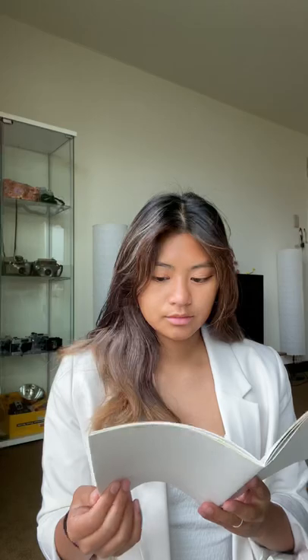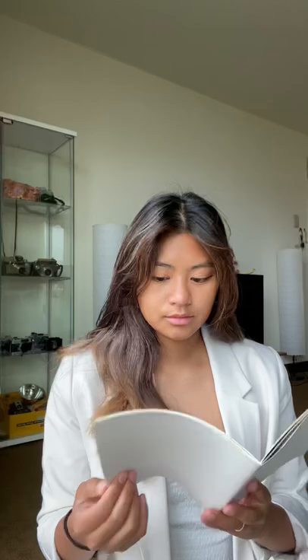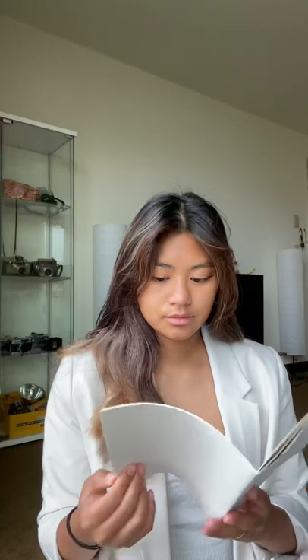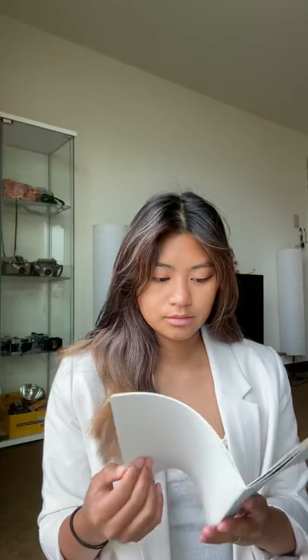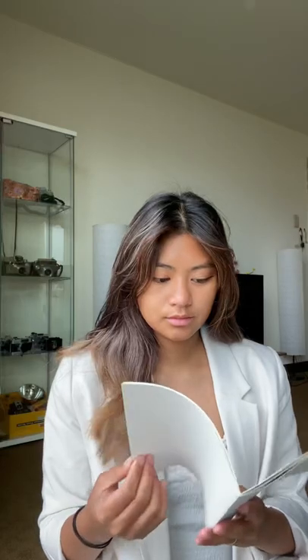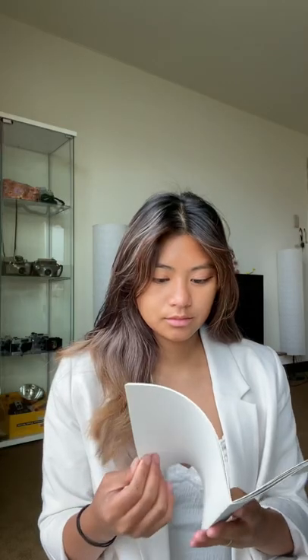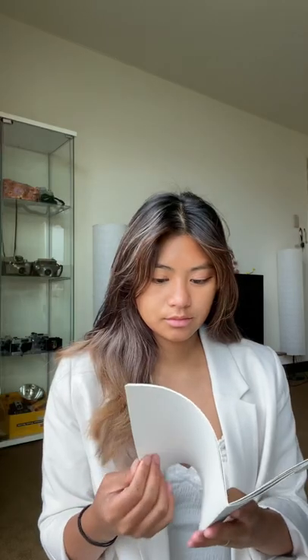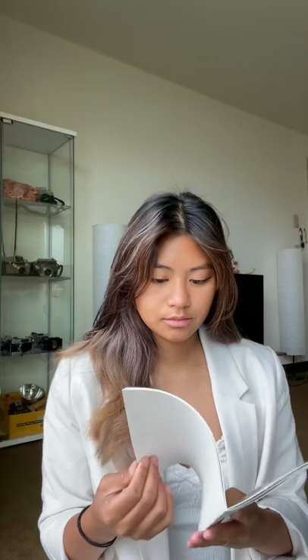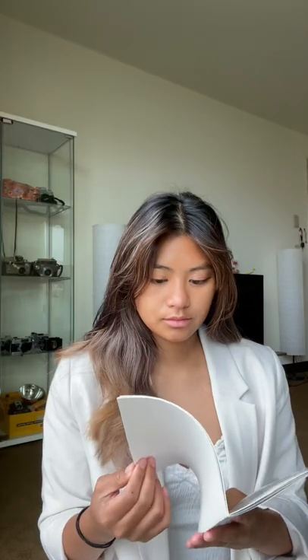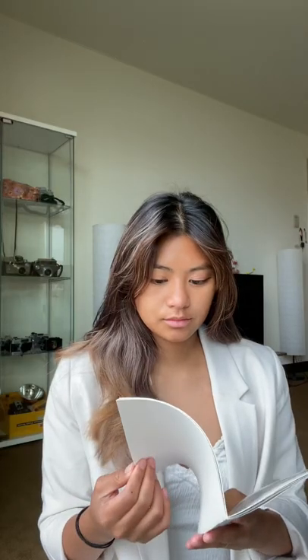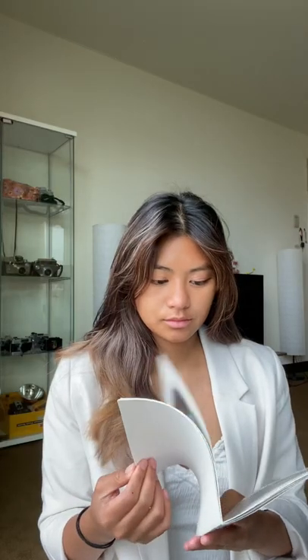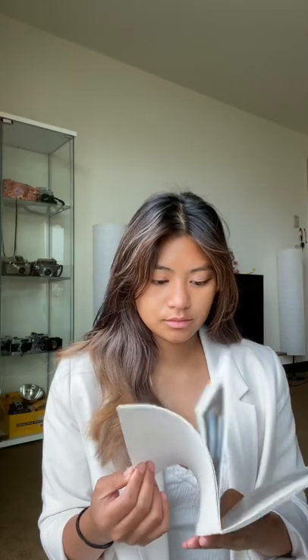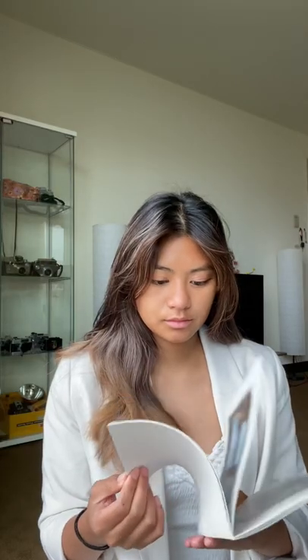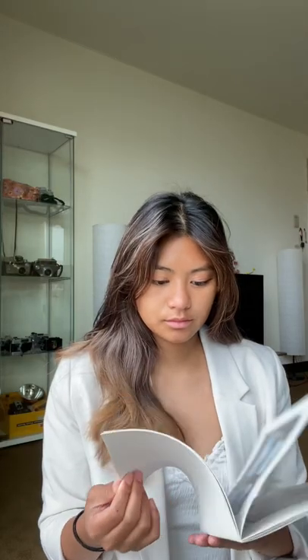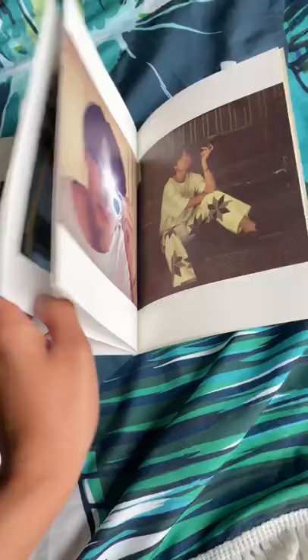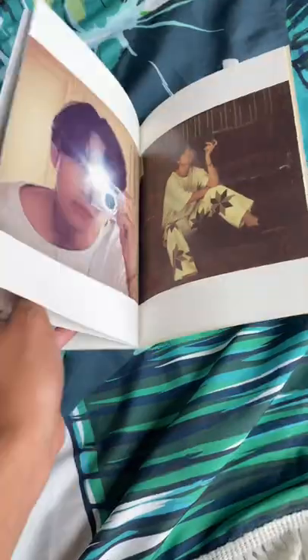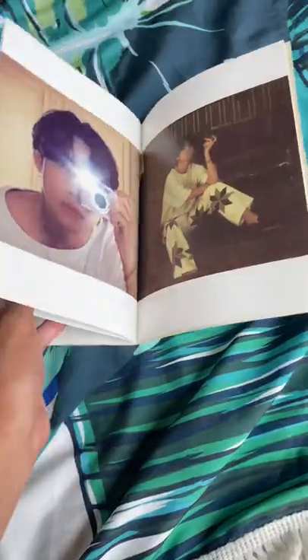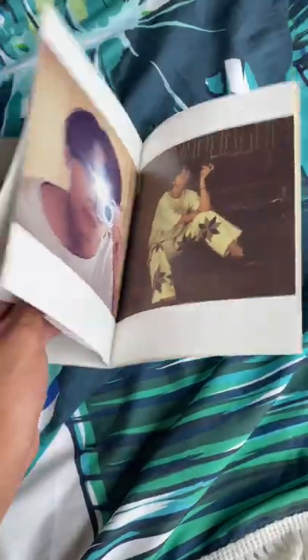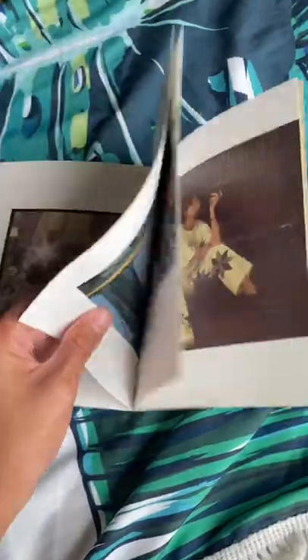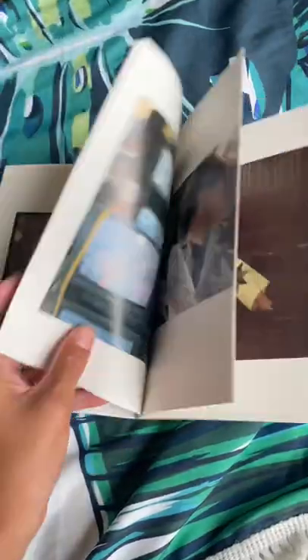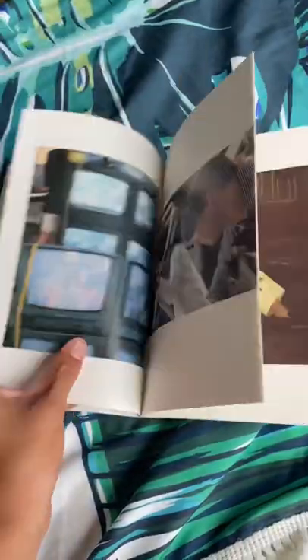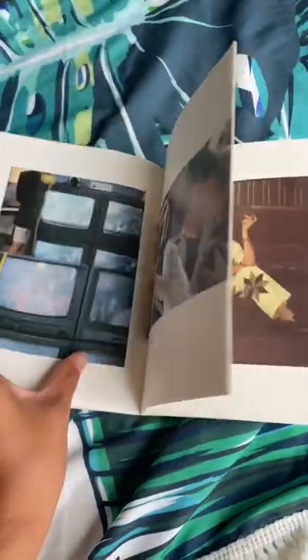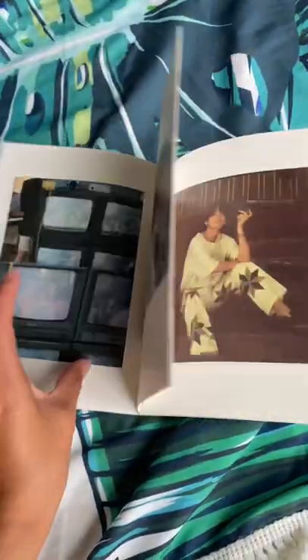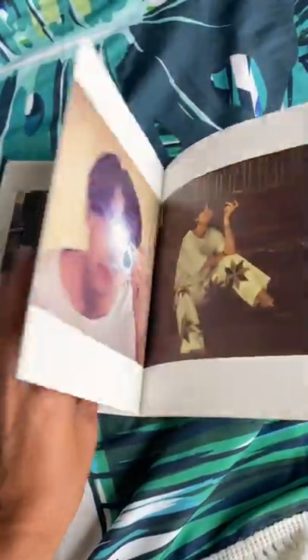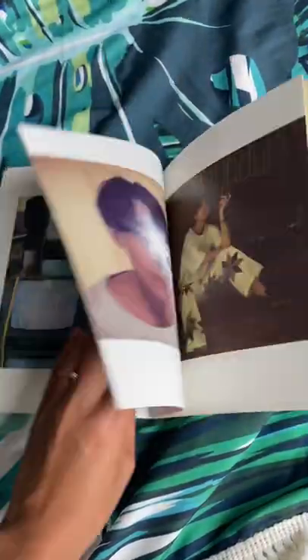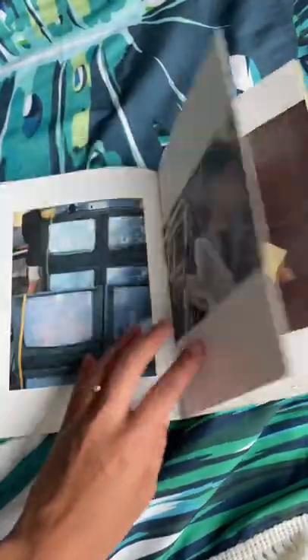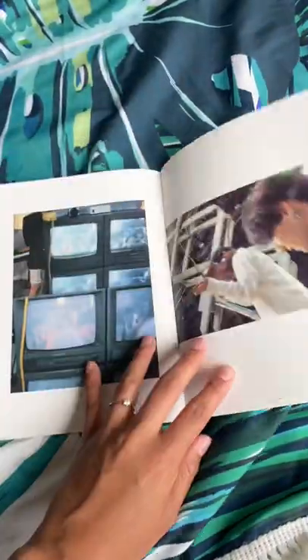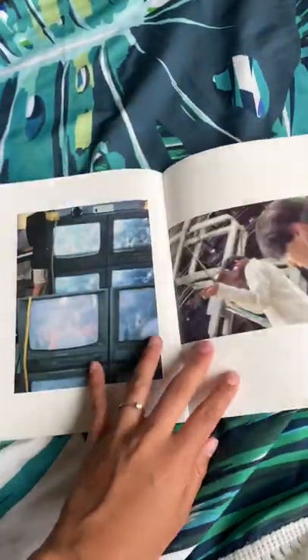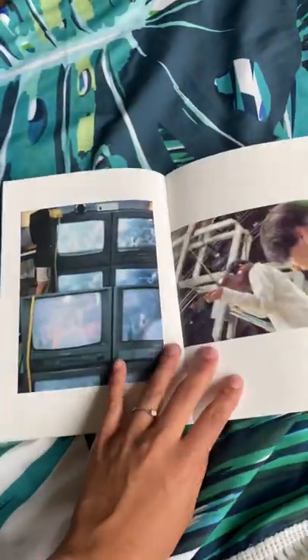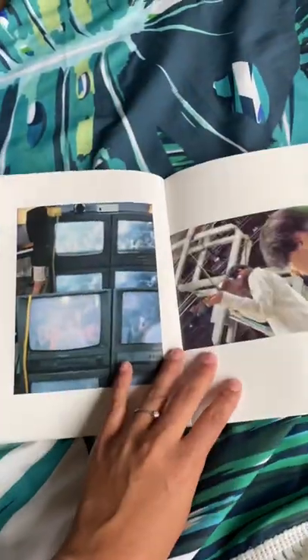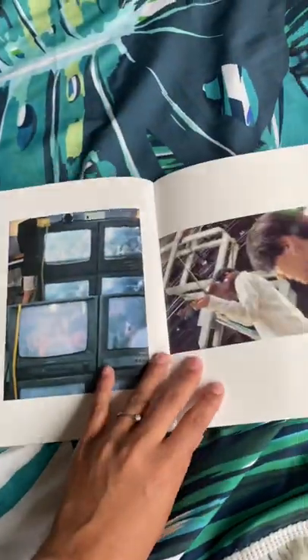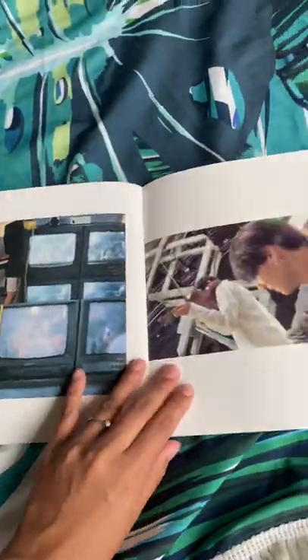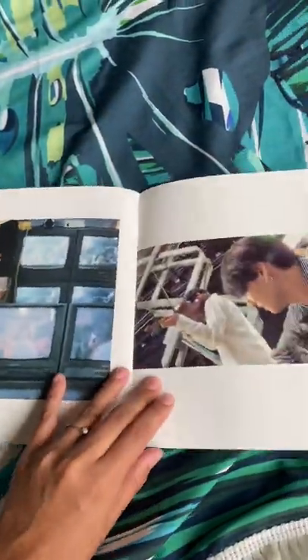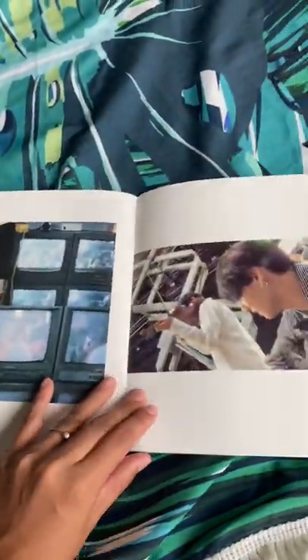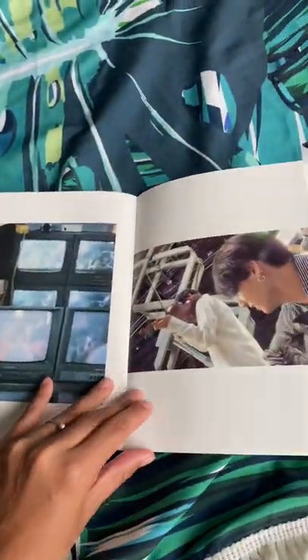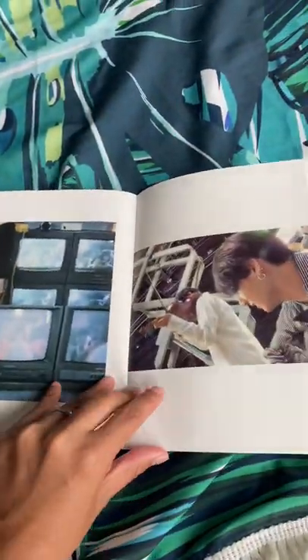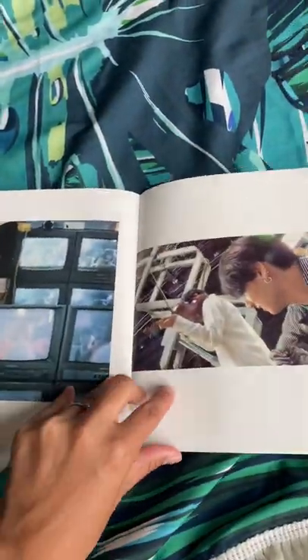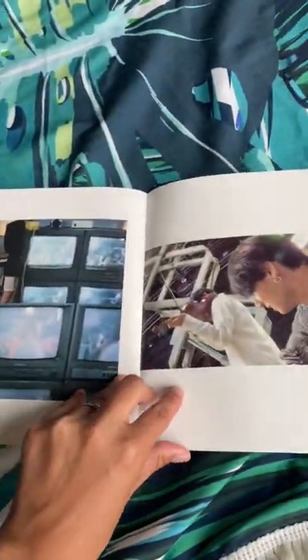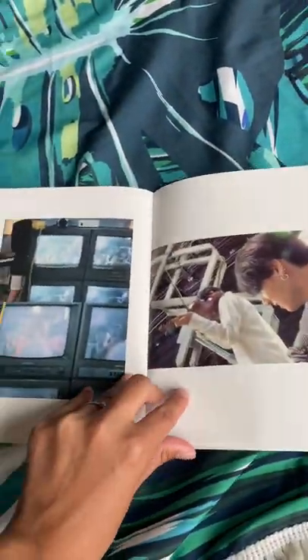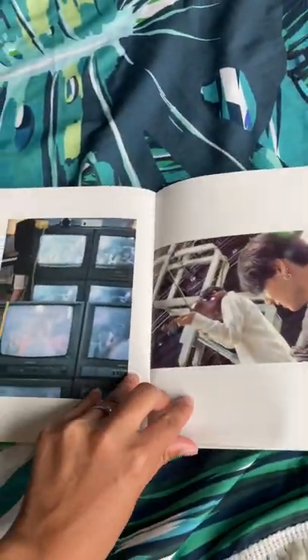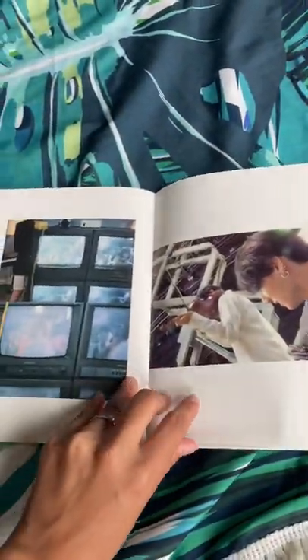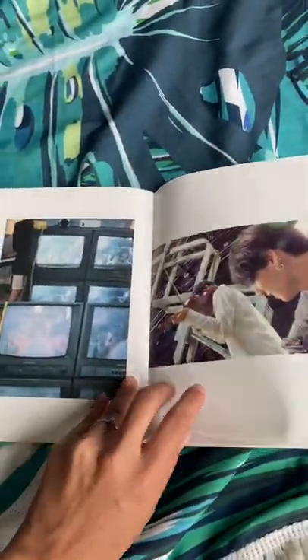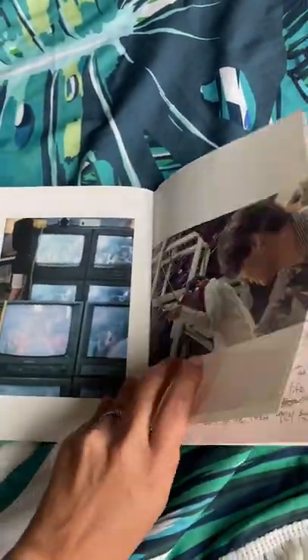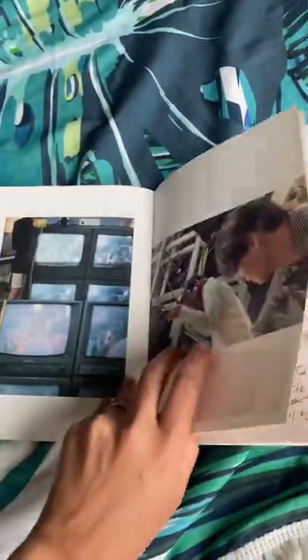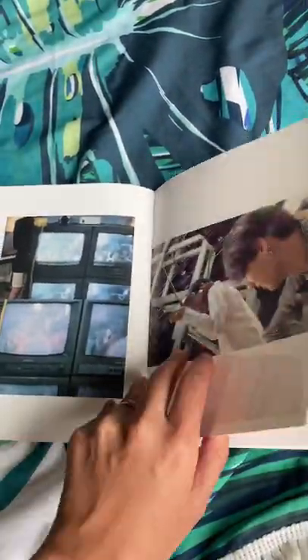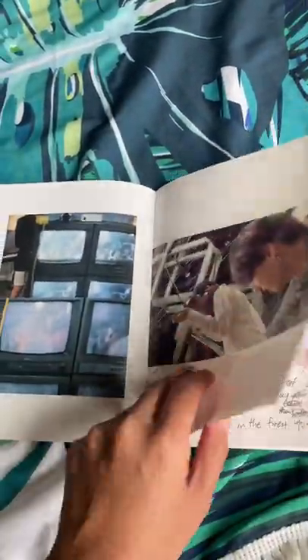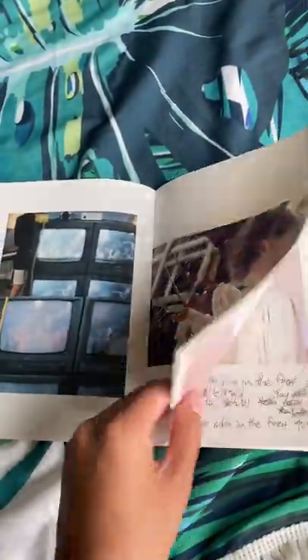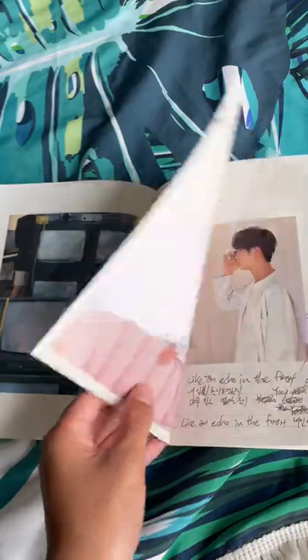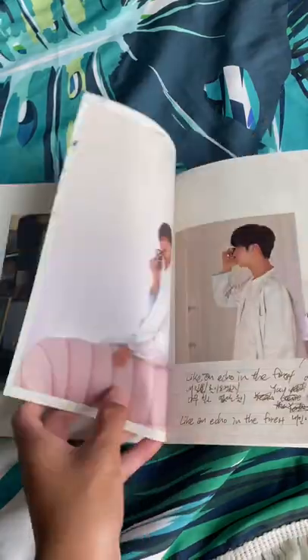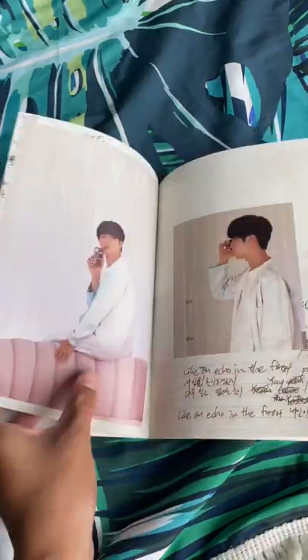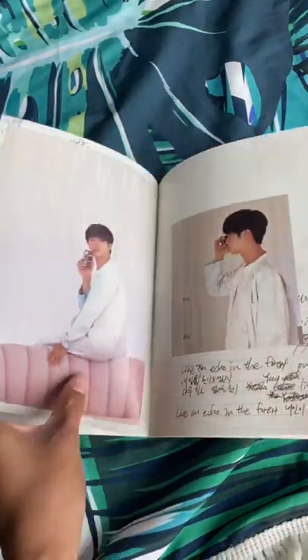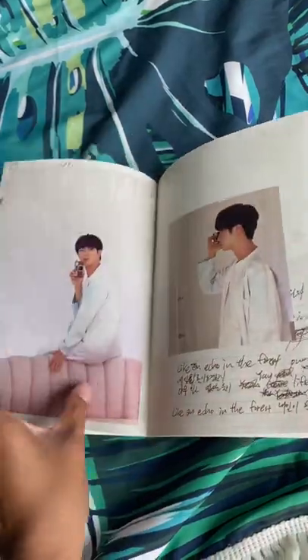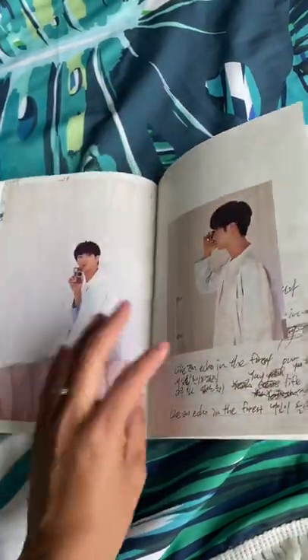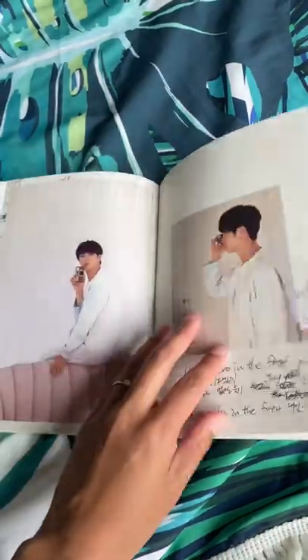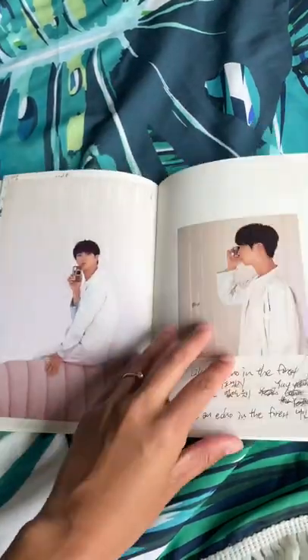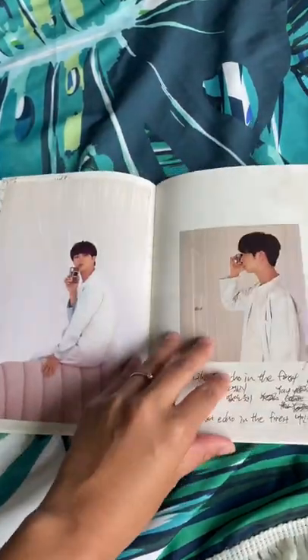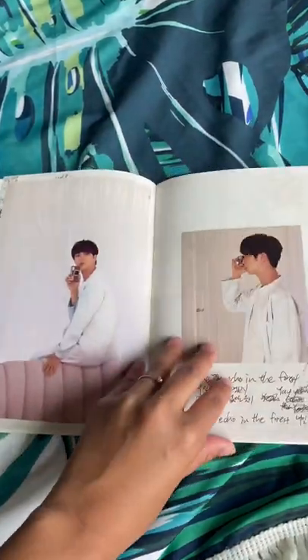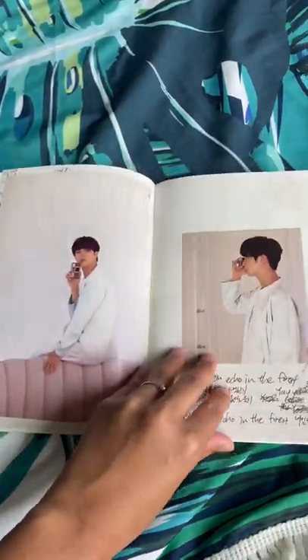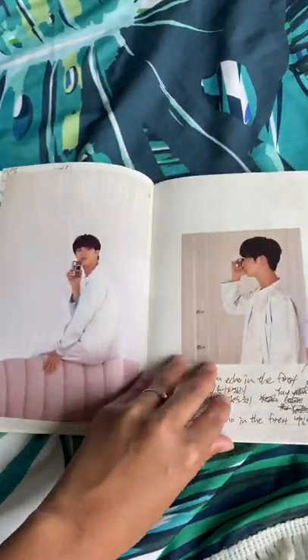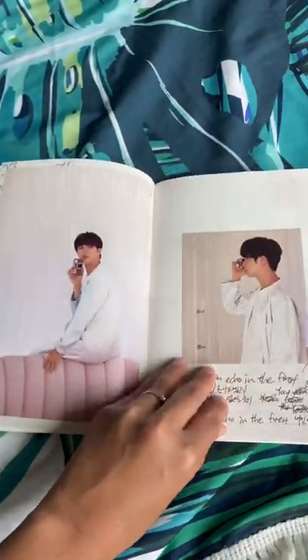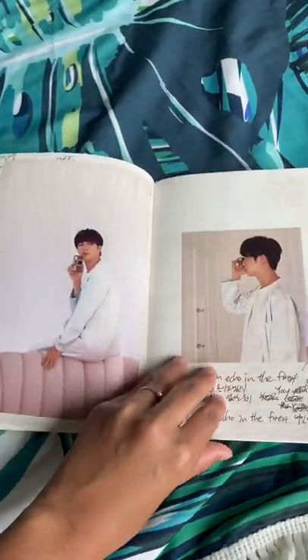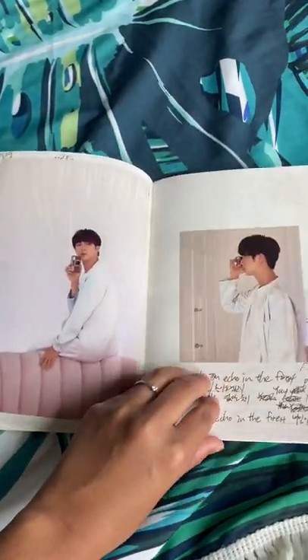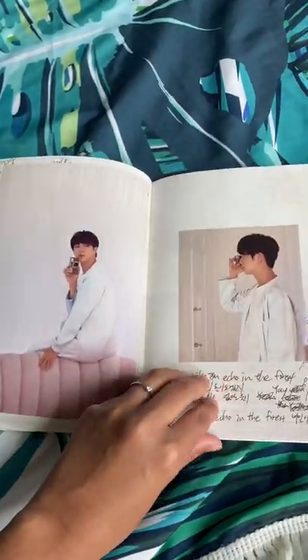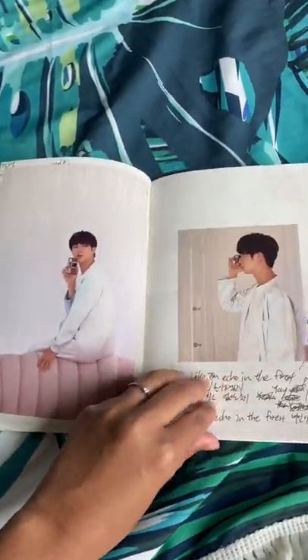I got this album and inside was a really nice photo book. I love the photoshoot concept and how they incorporated it to create a book, so I decided to make my own.